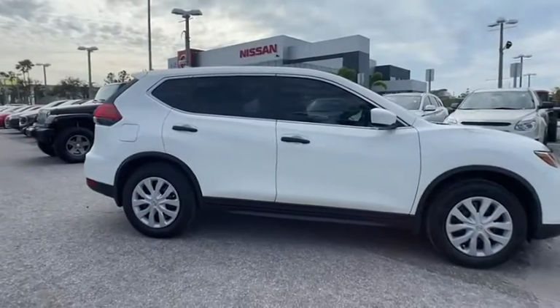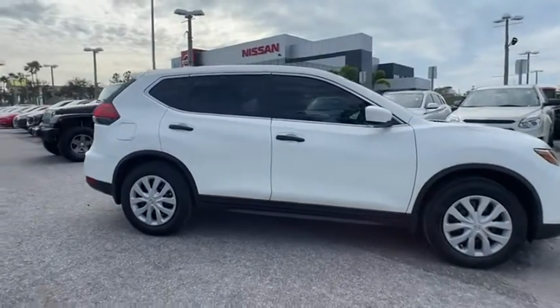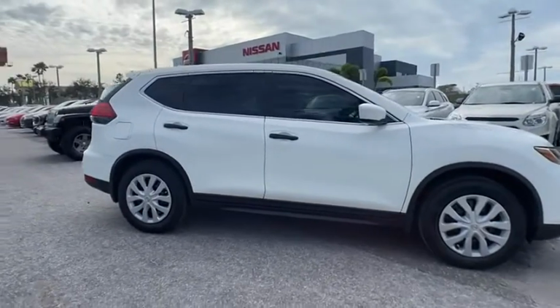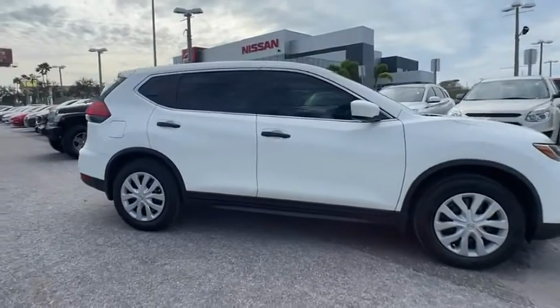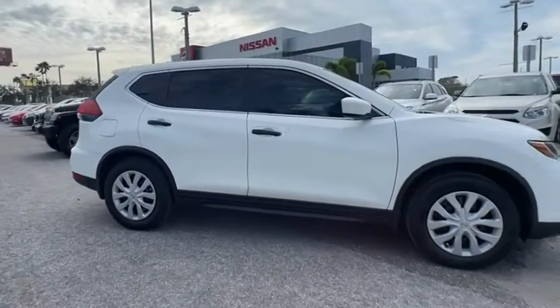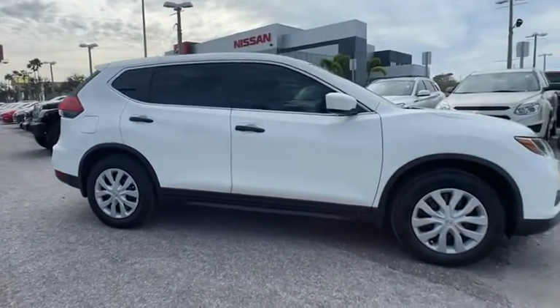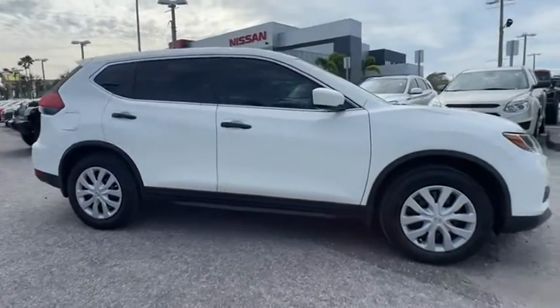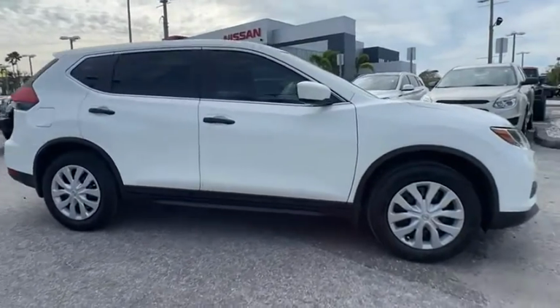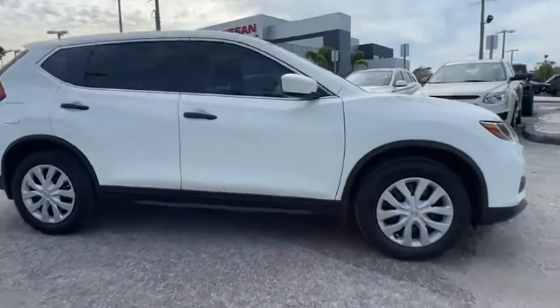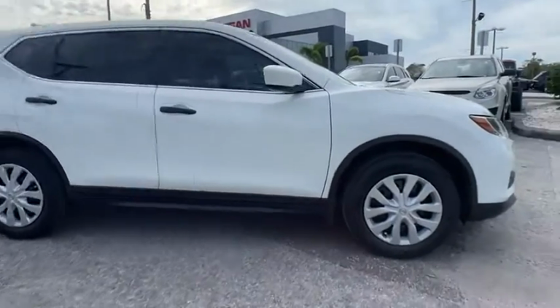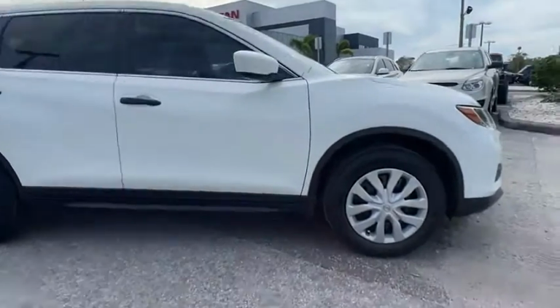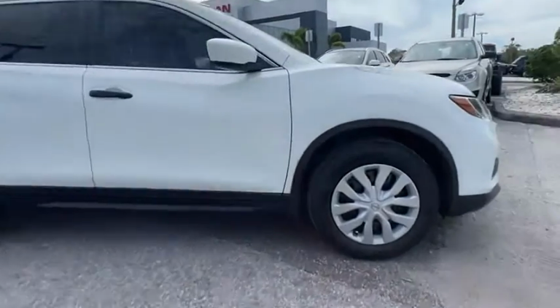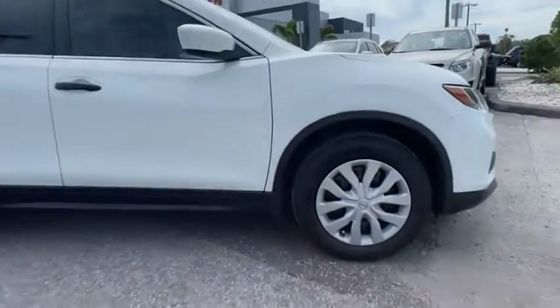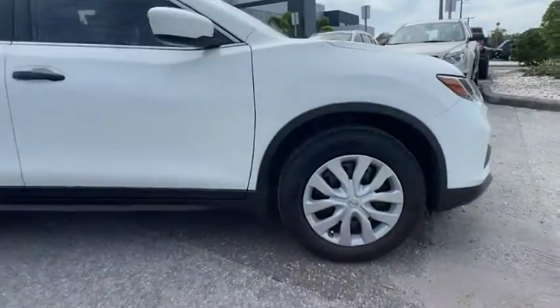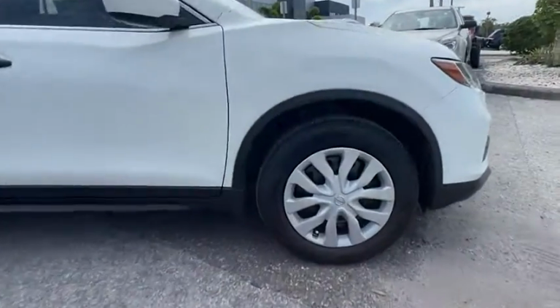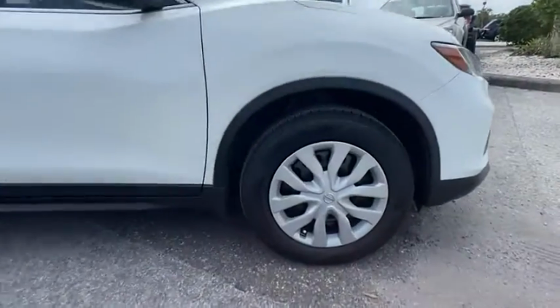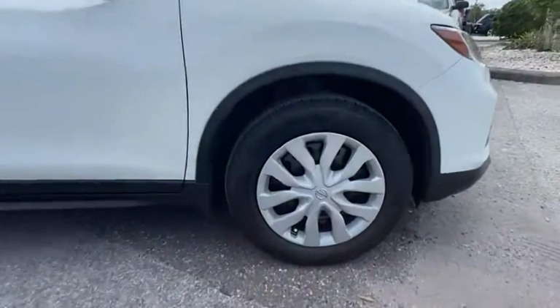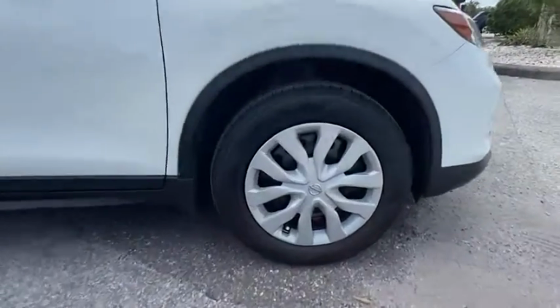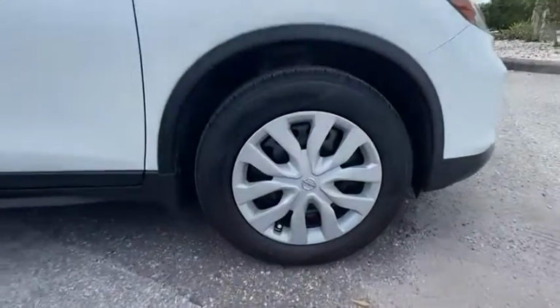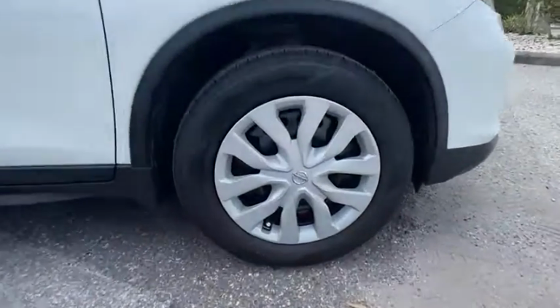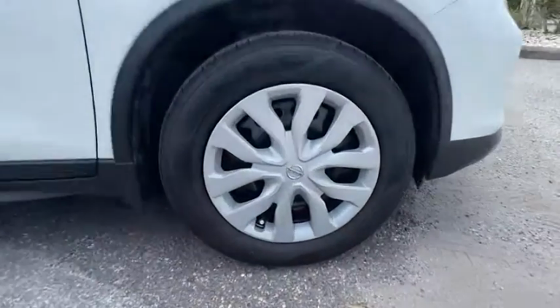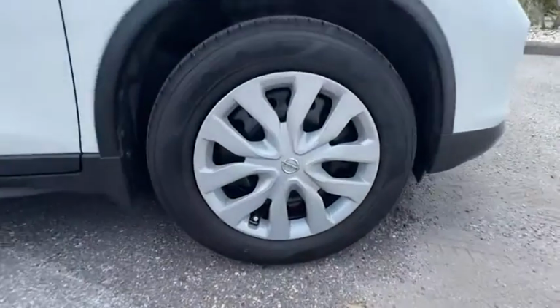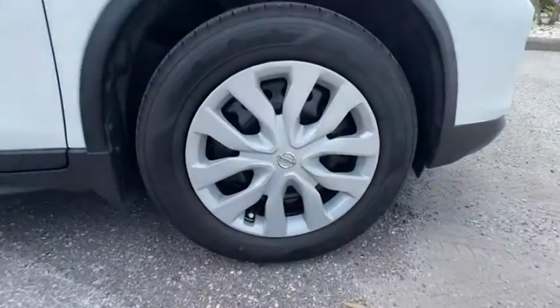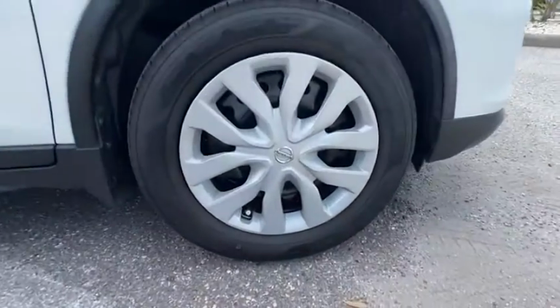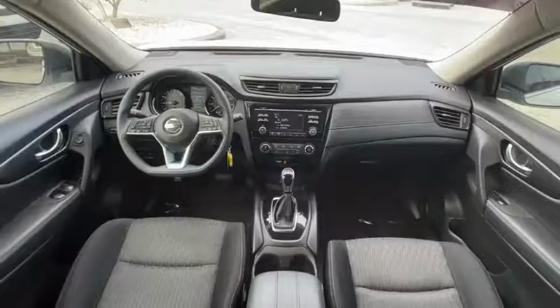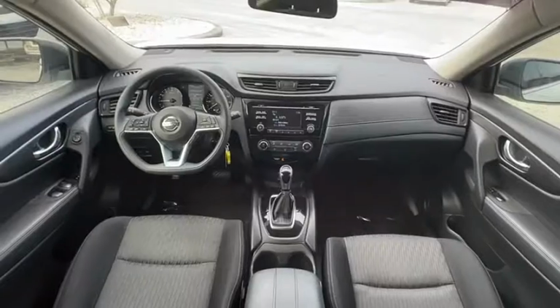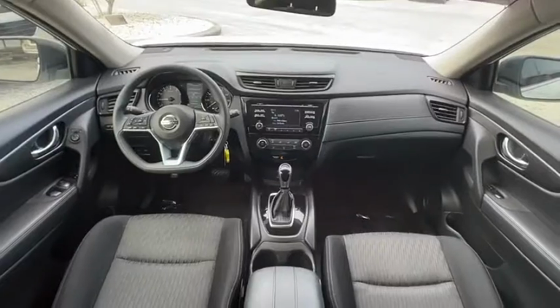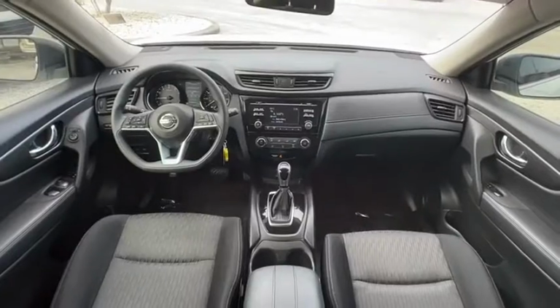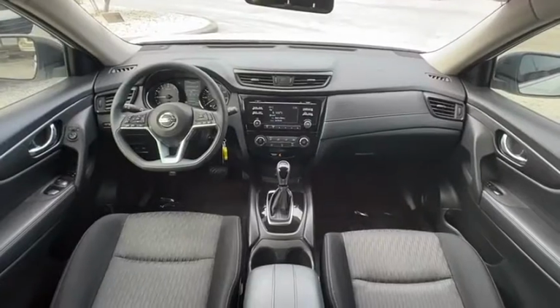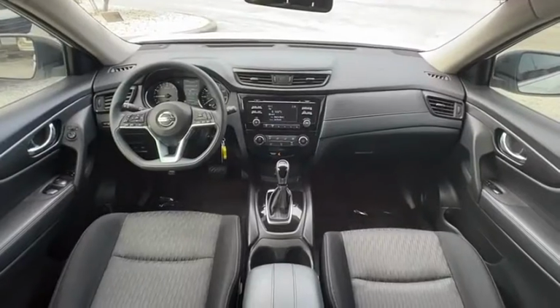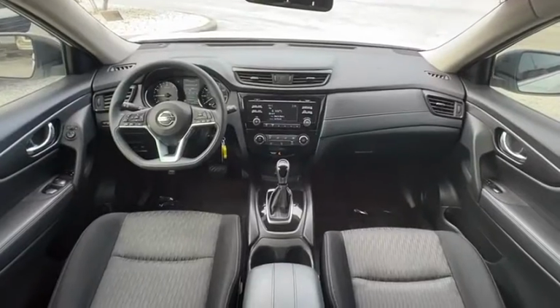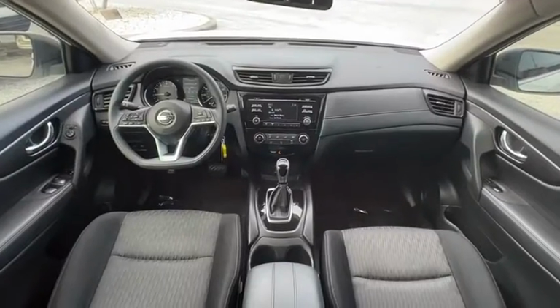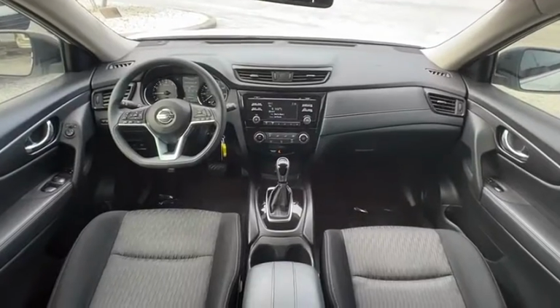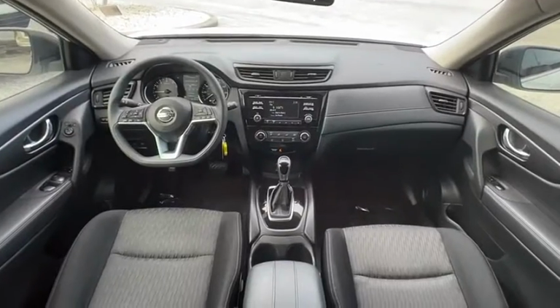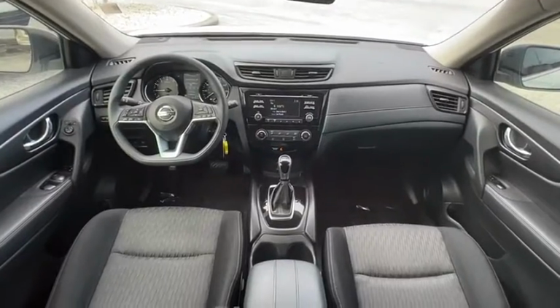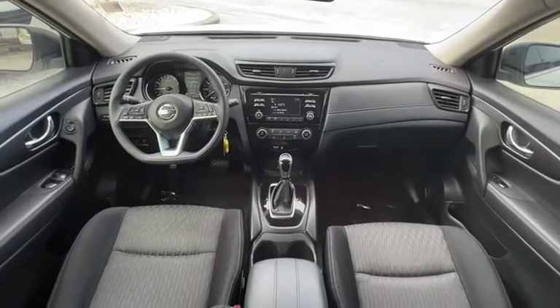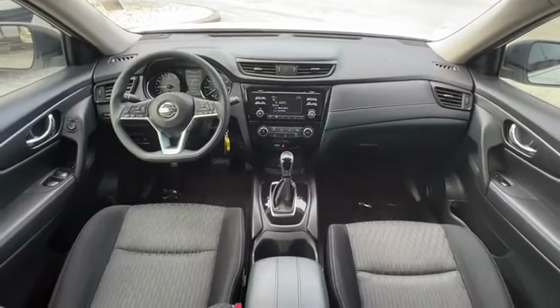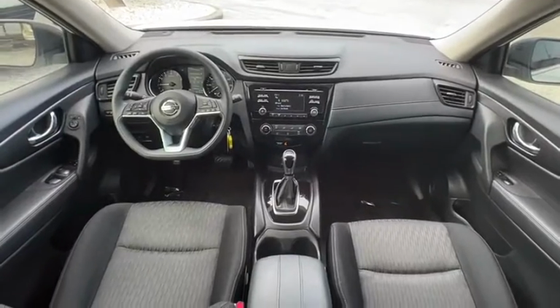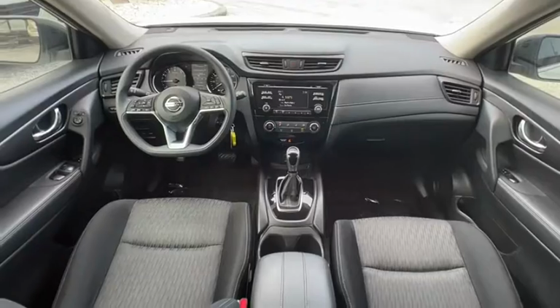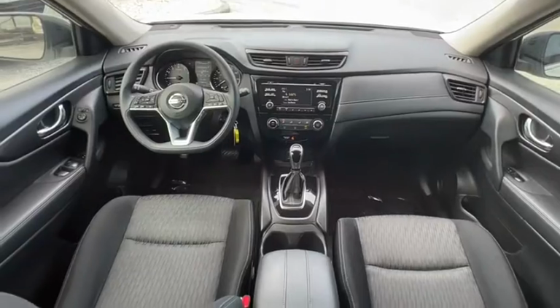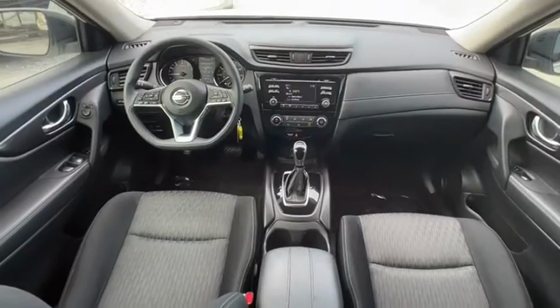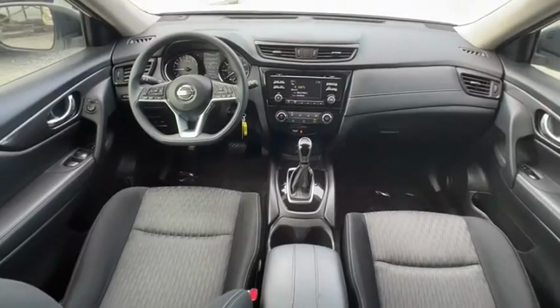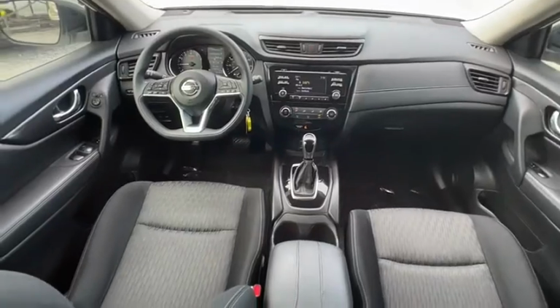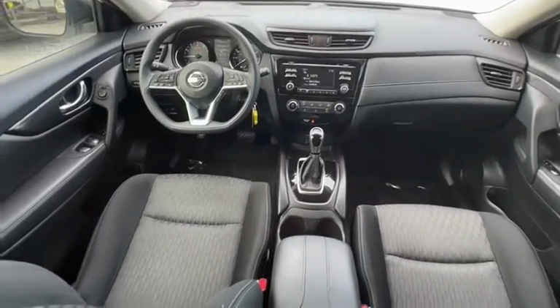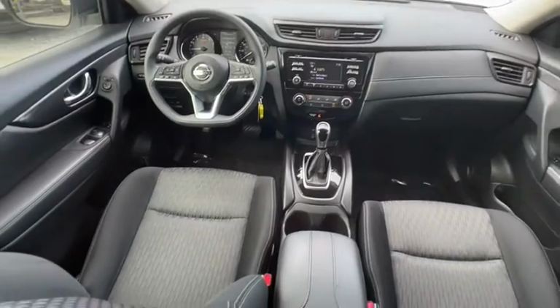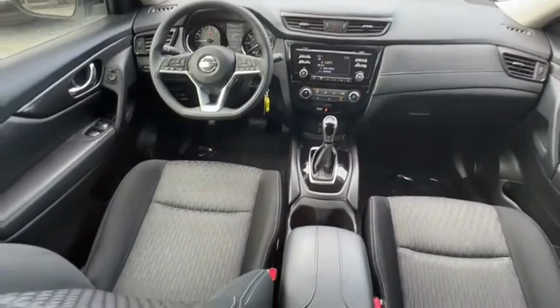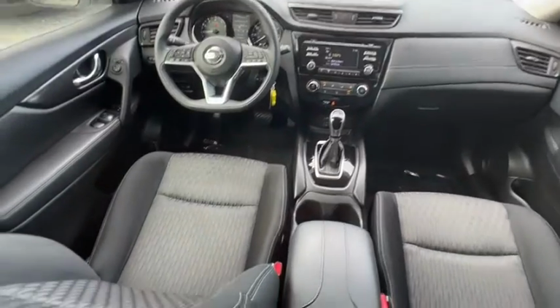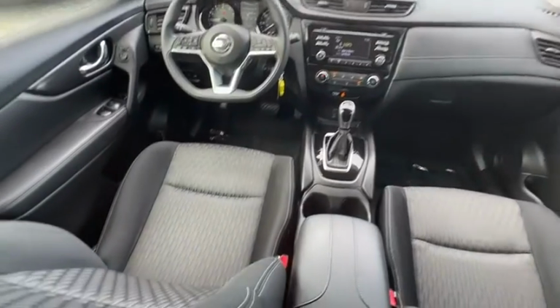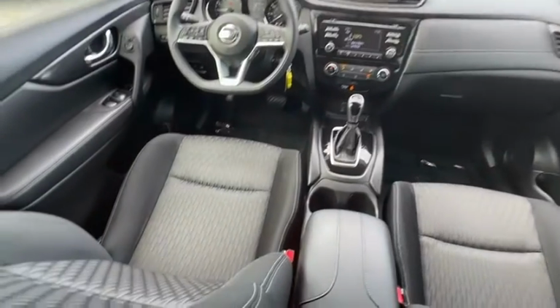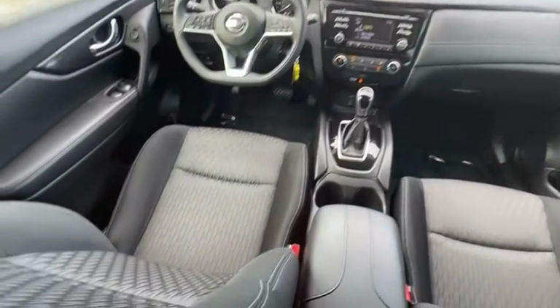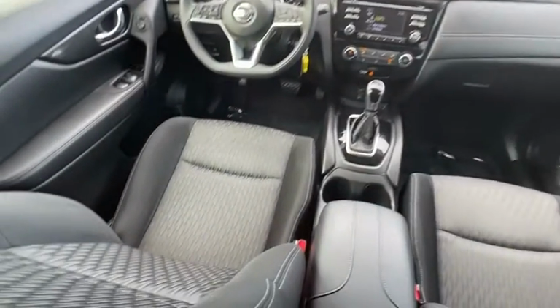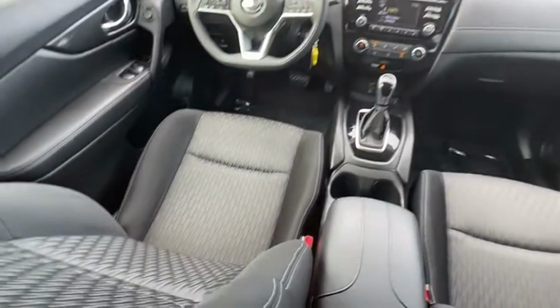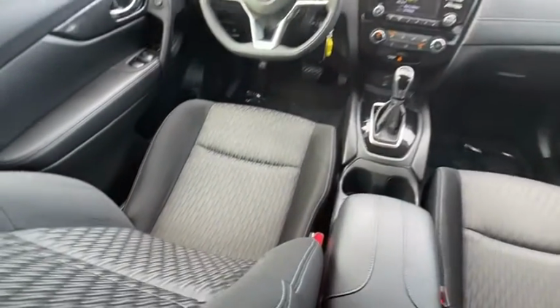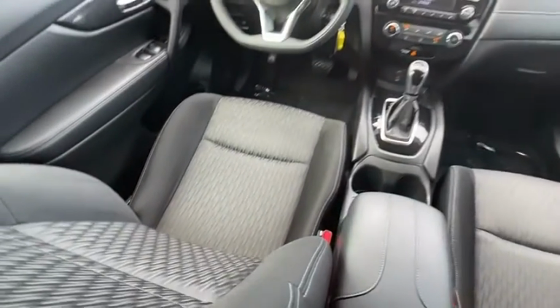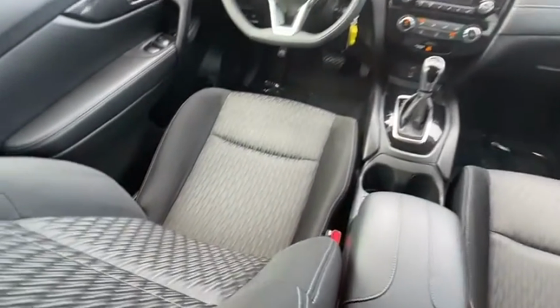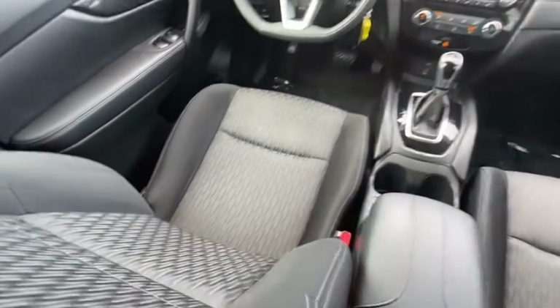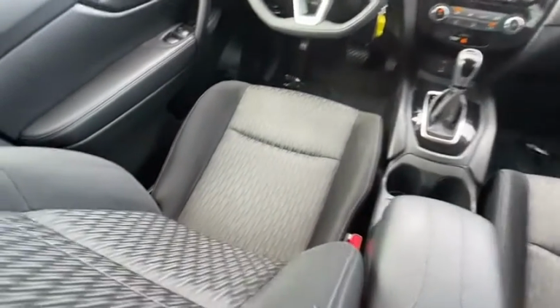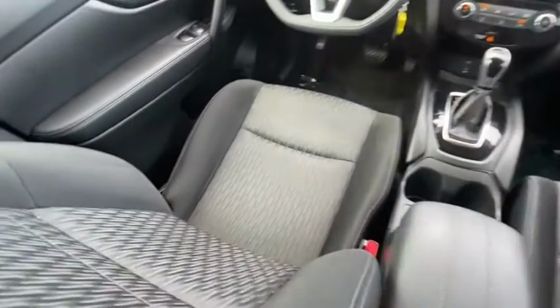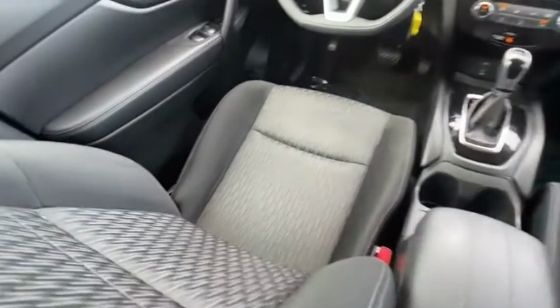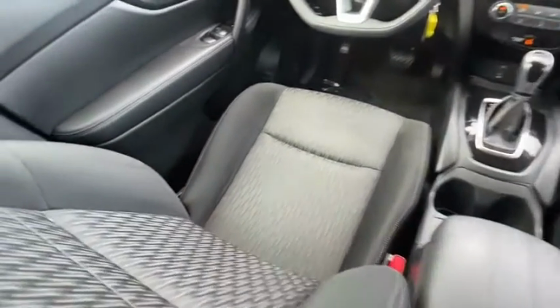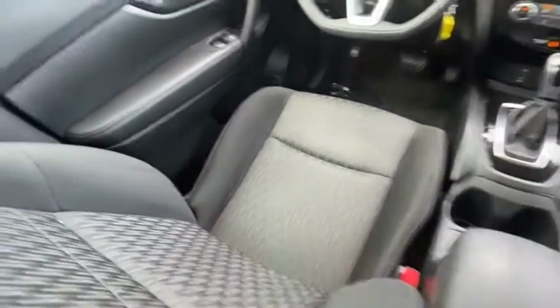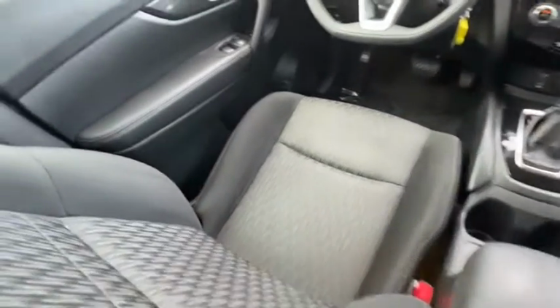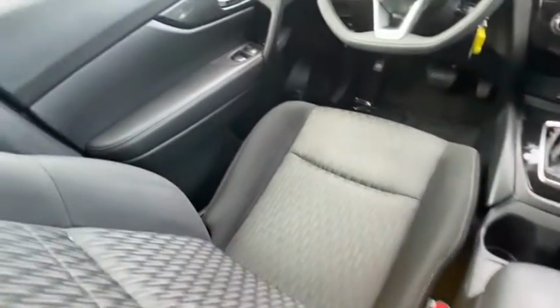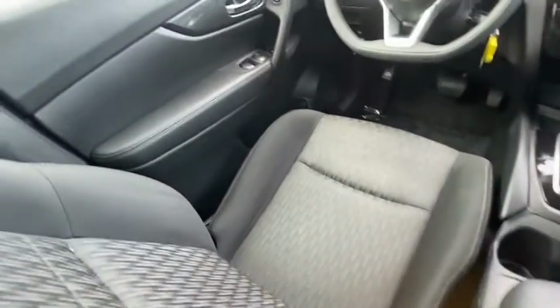This vehicle has less than 30,000 miles. Here are some of this vehicle's great options: tire pressure monitor,